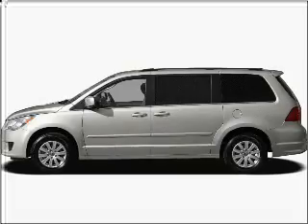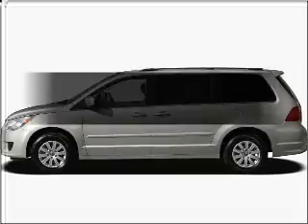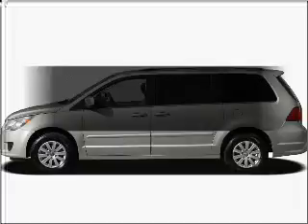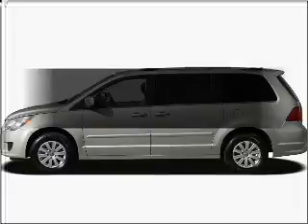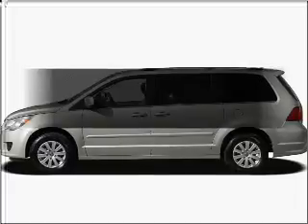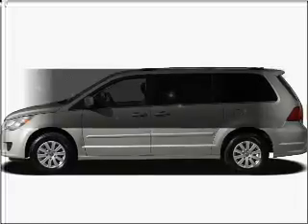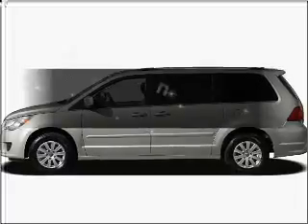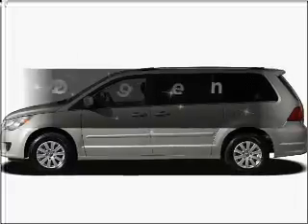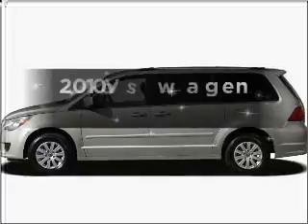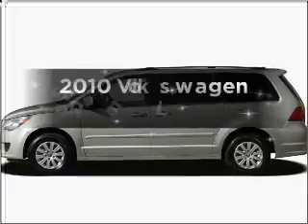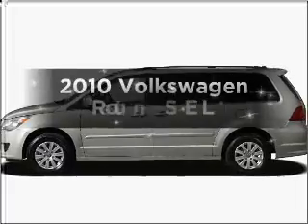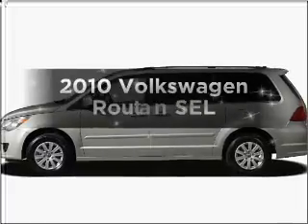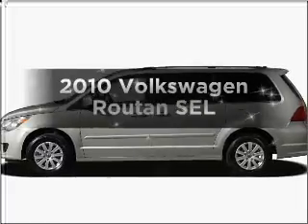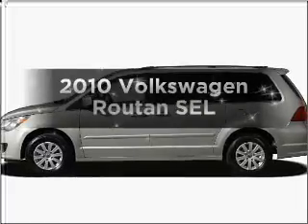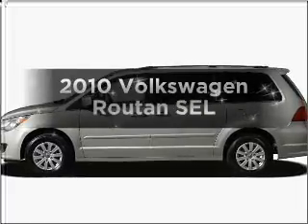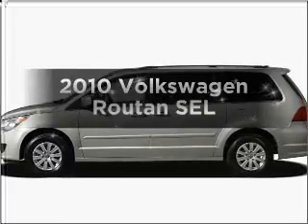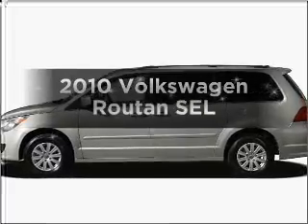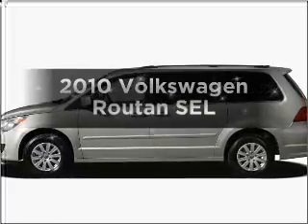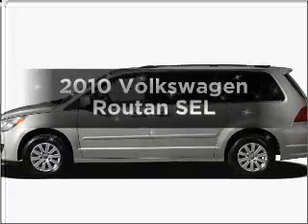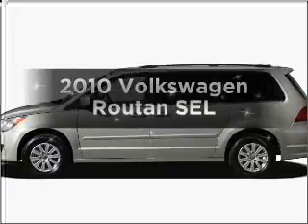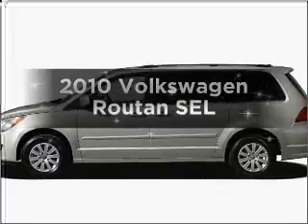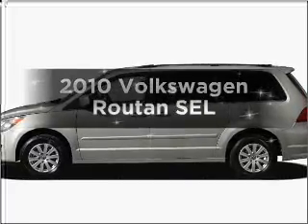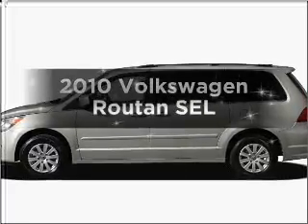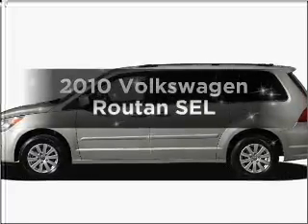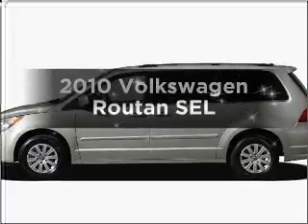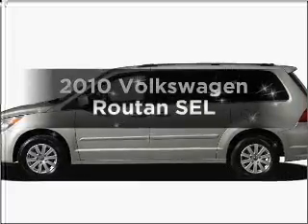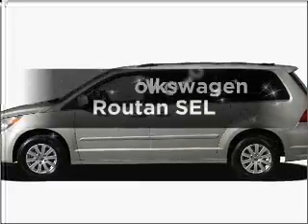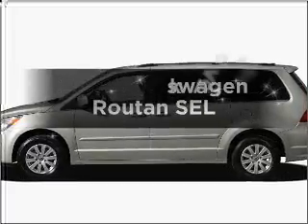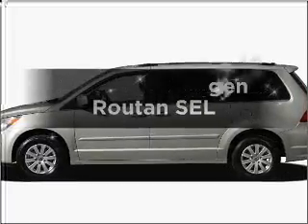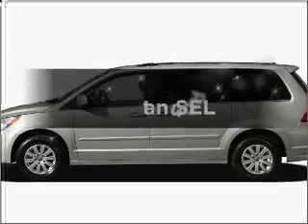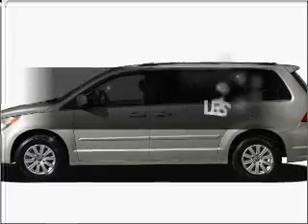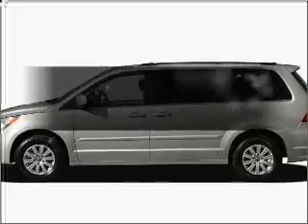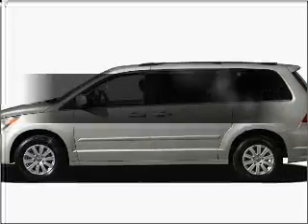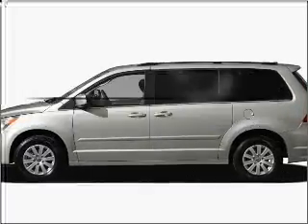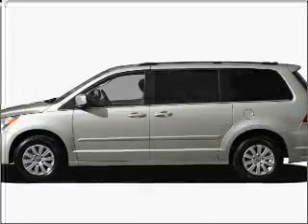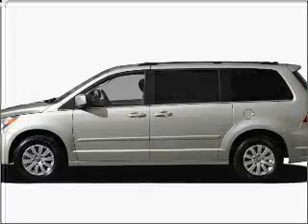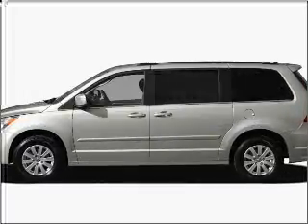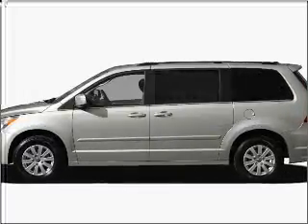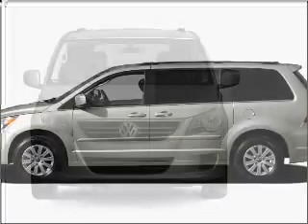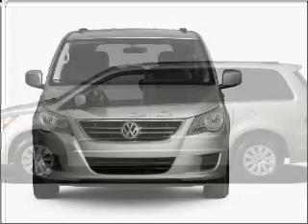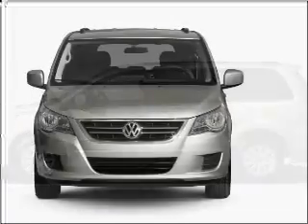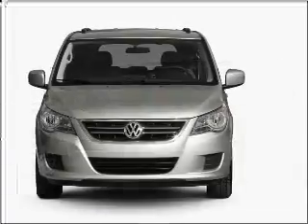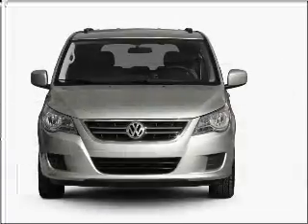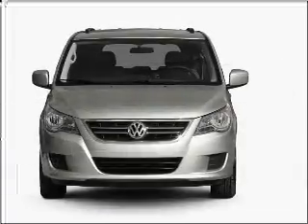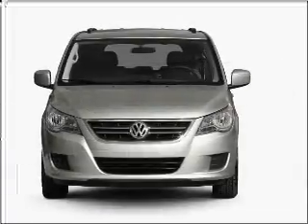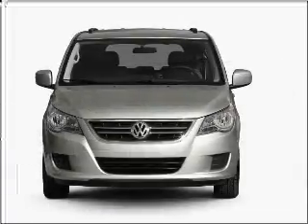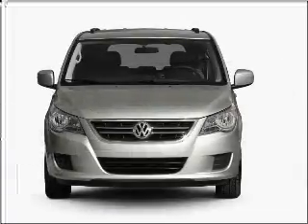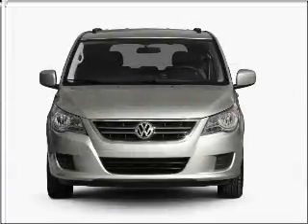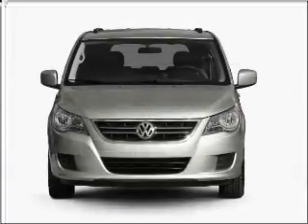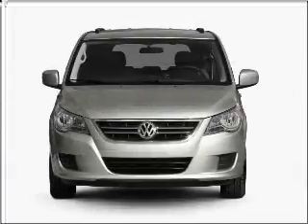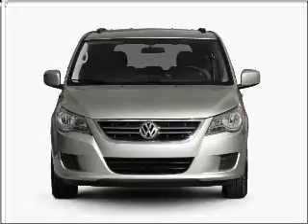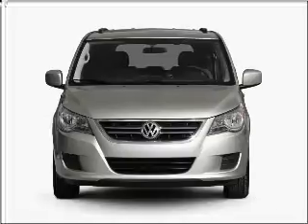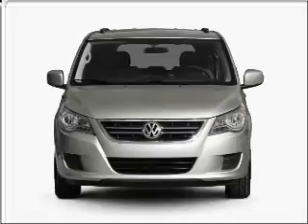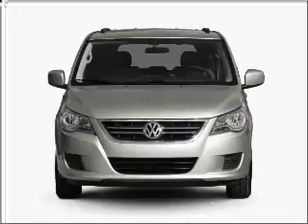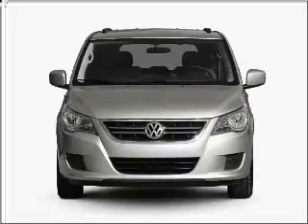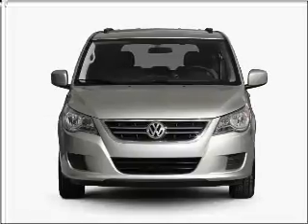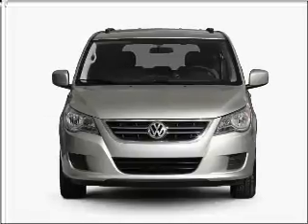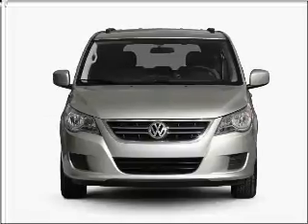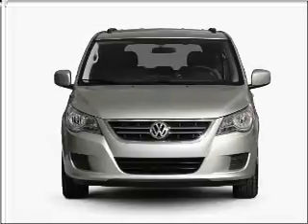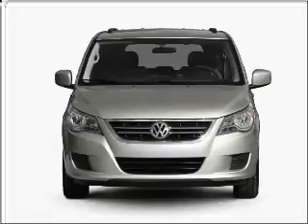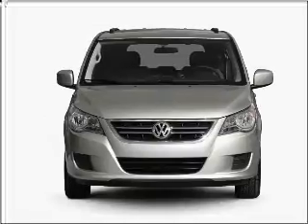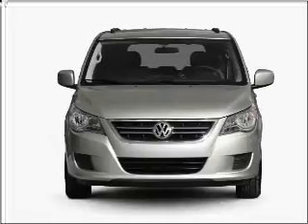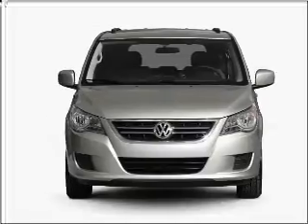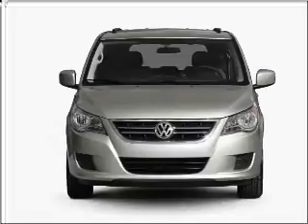Get noticed in this 2010 Volkswagen Routan. If you're looking for an automobile with great attributes, look no further.